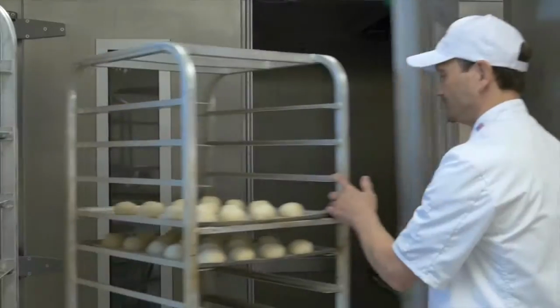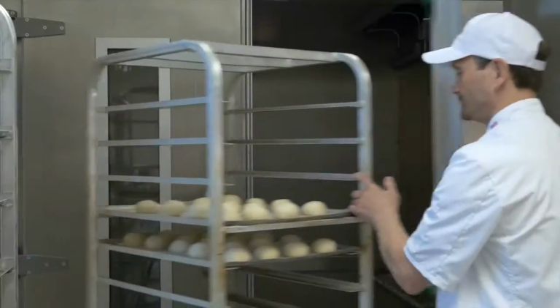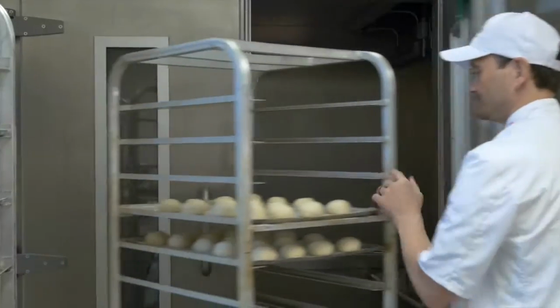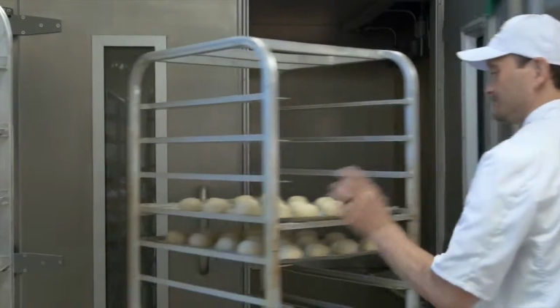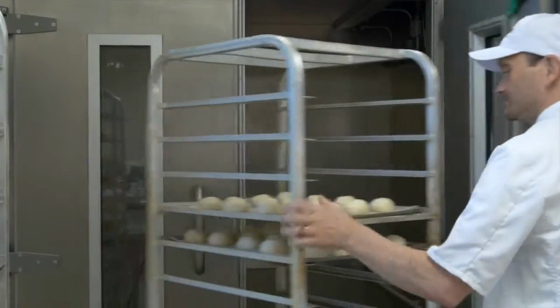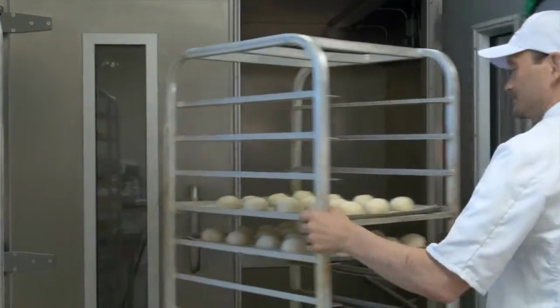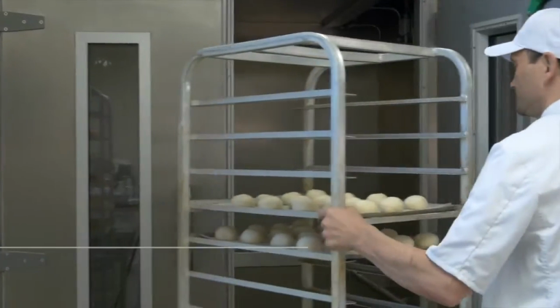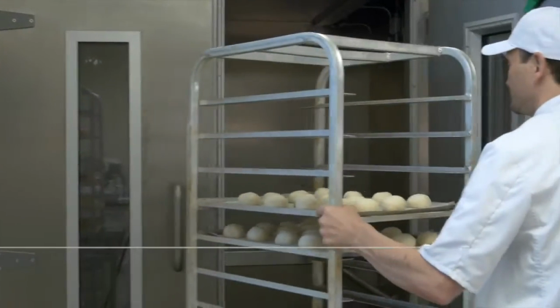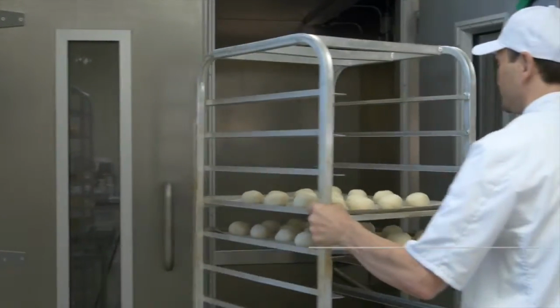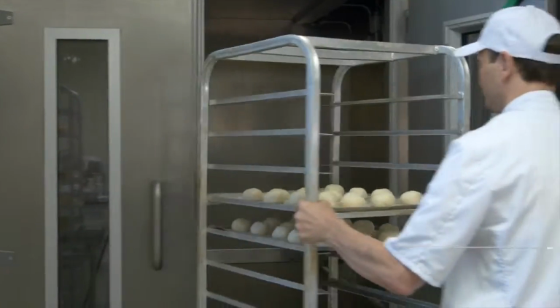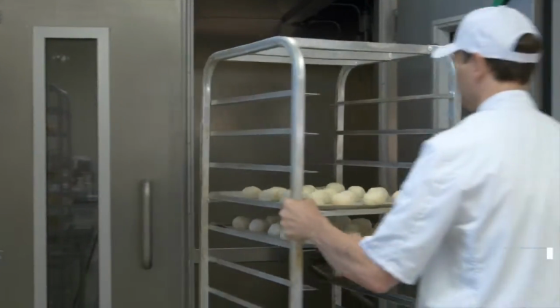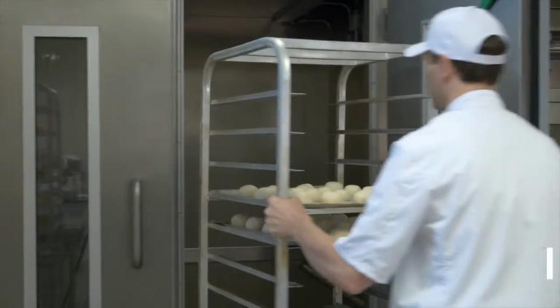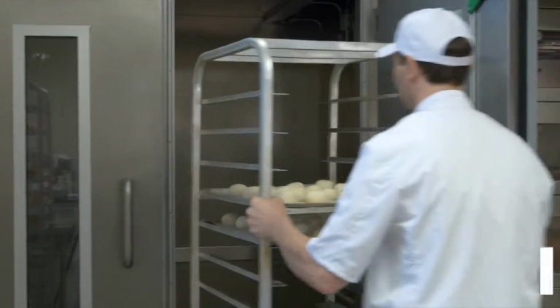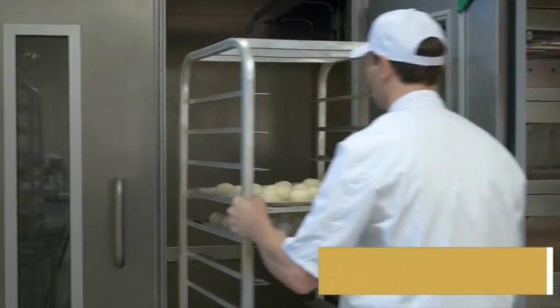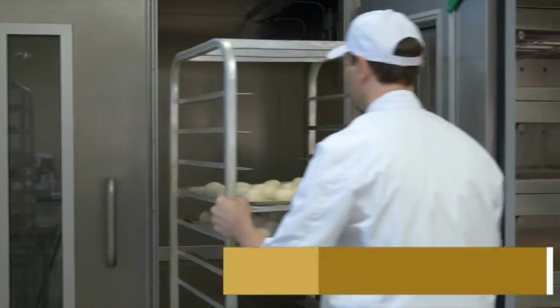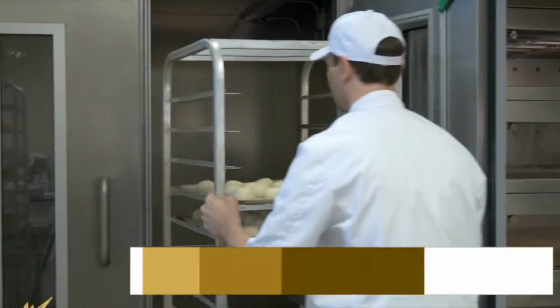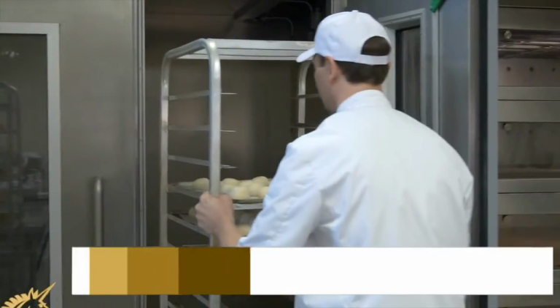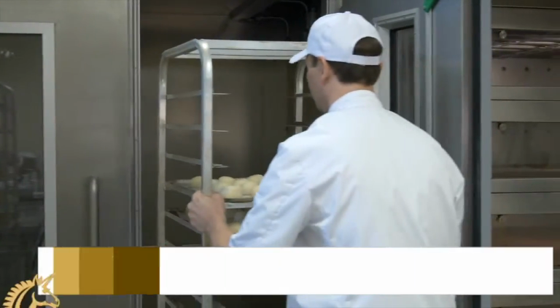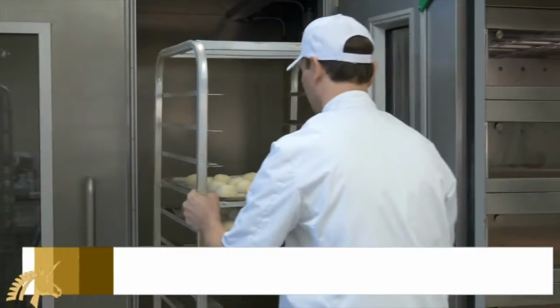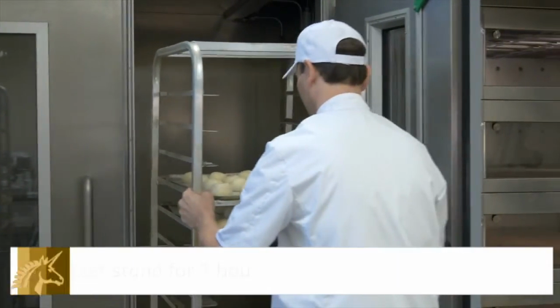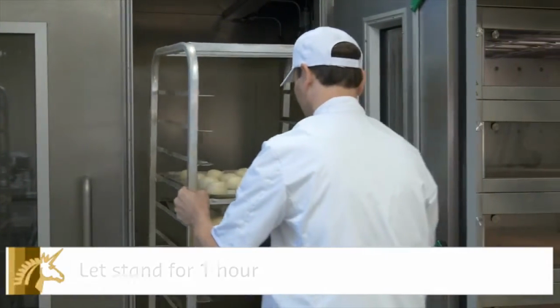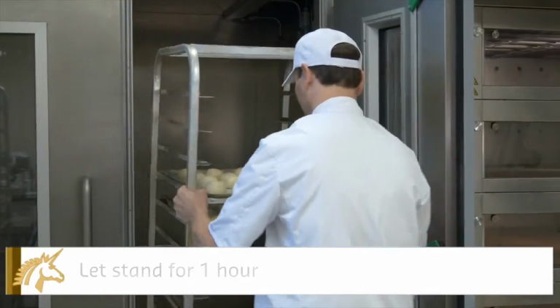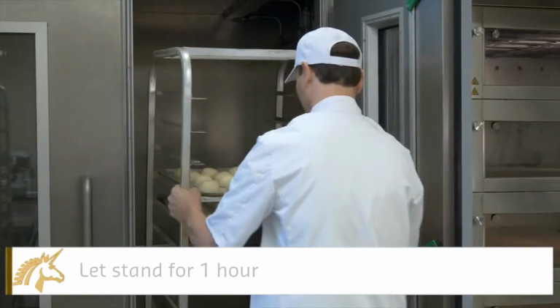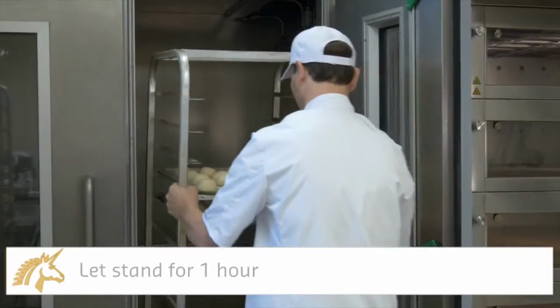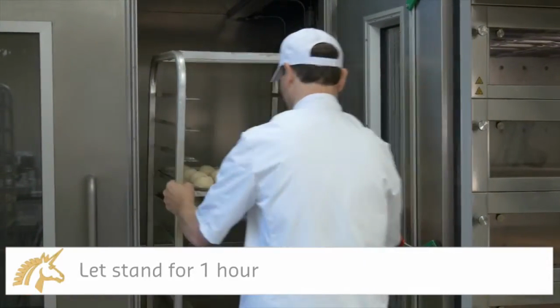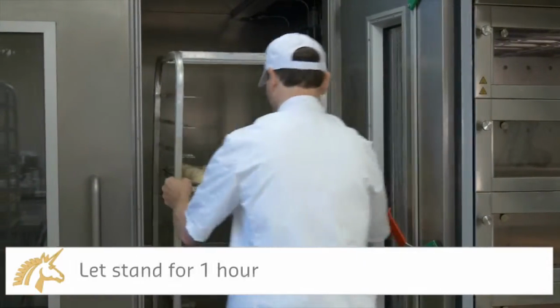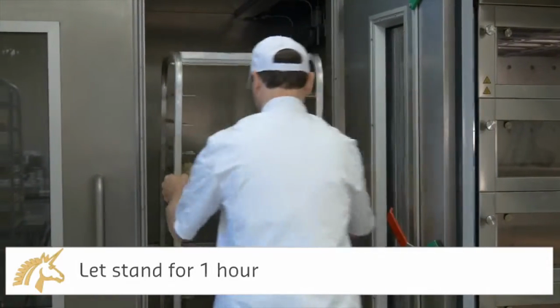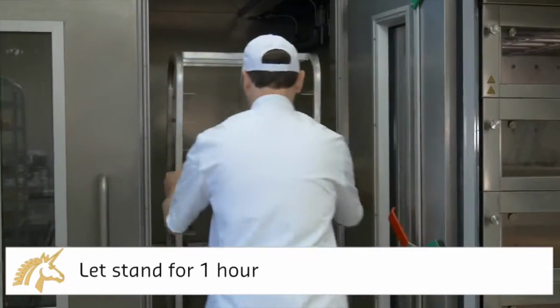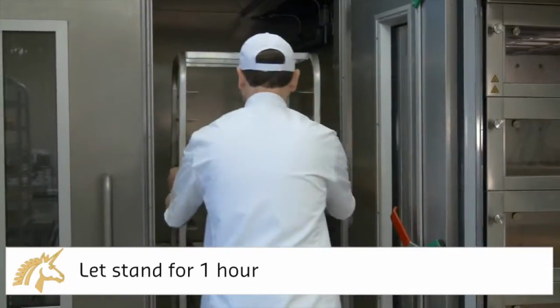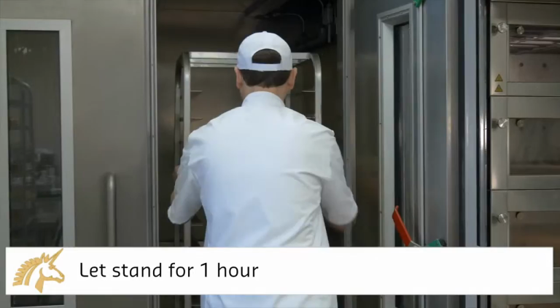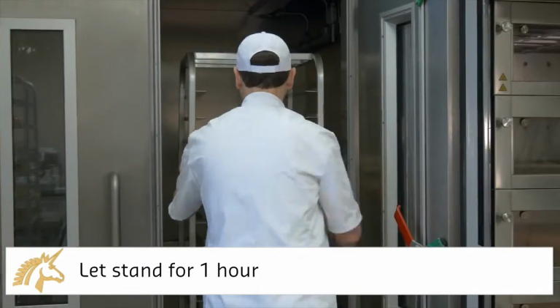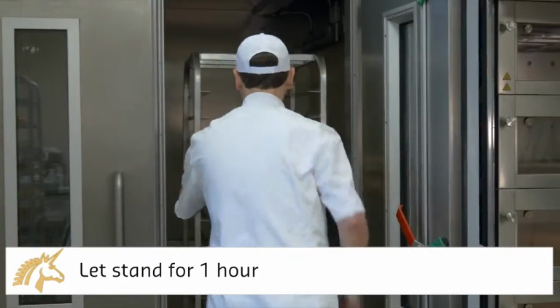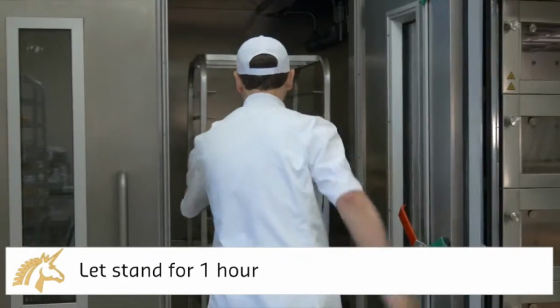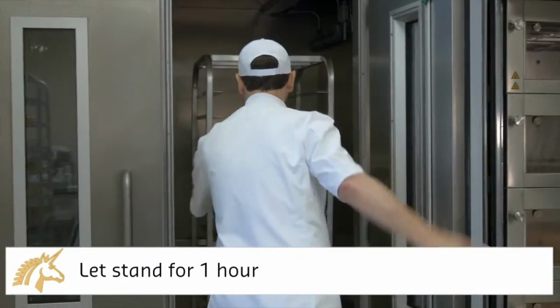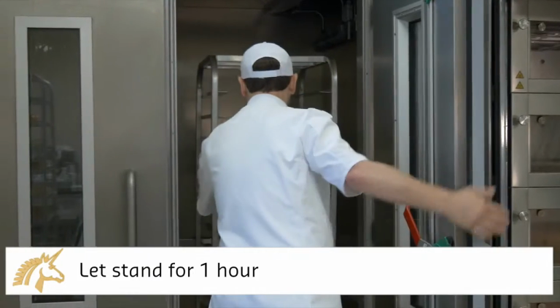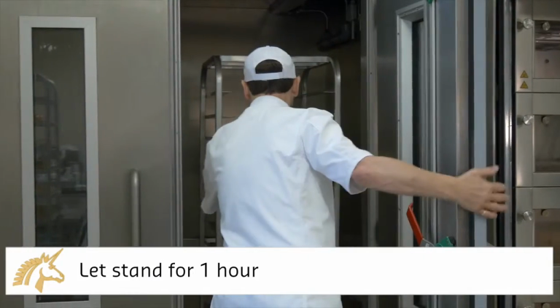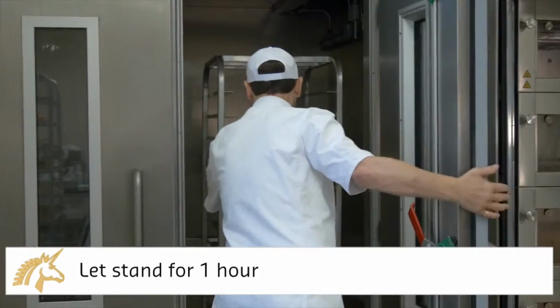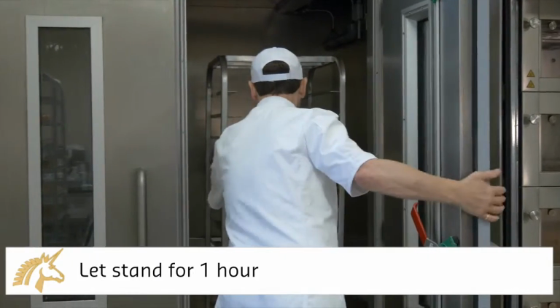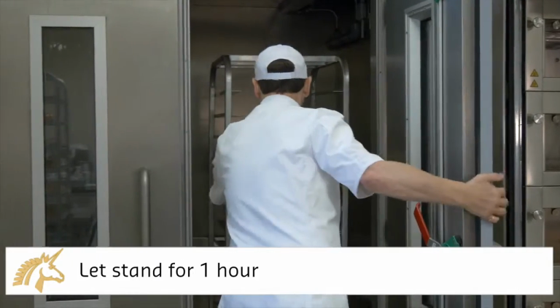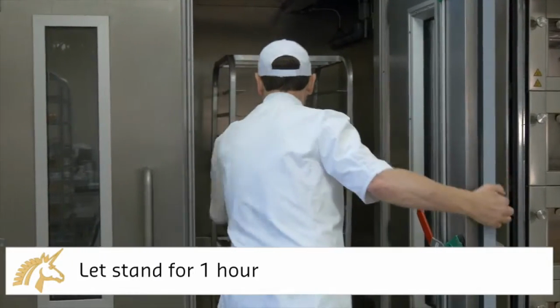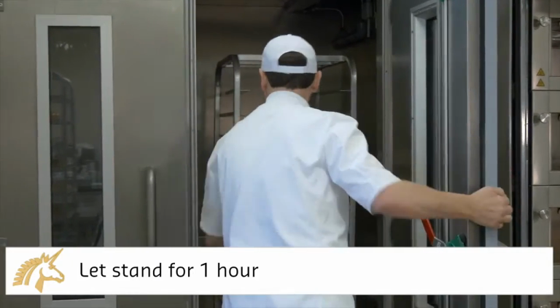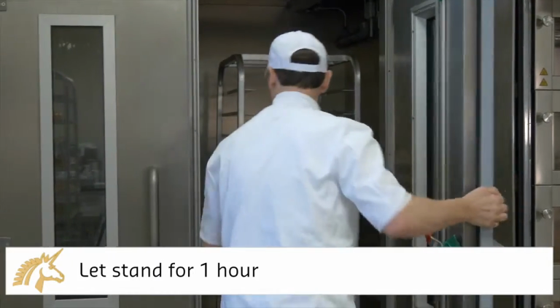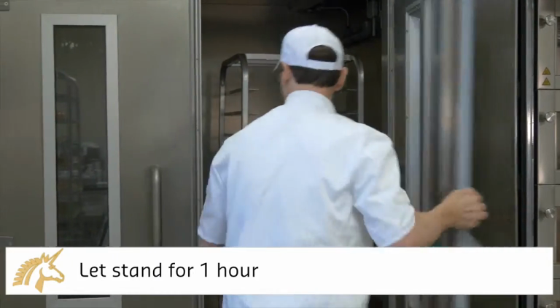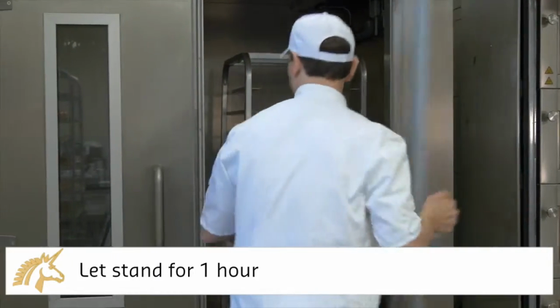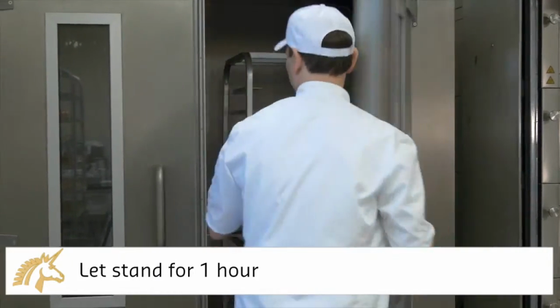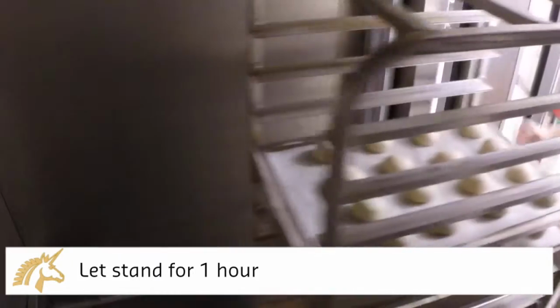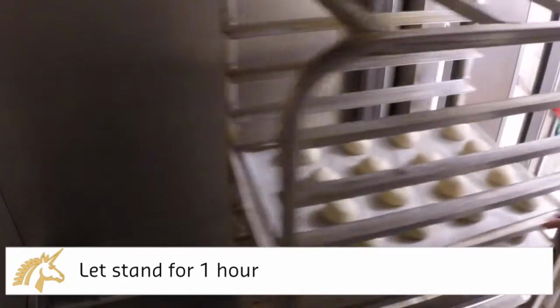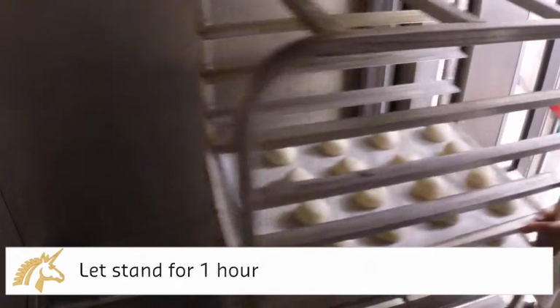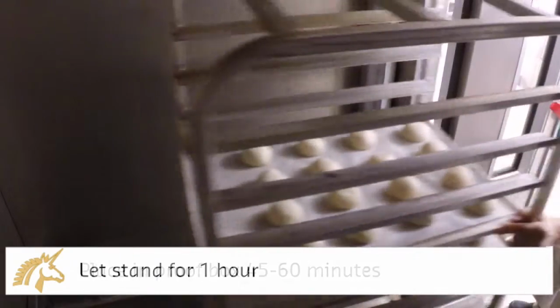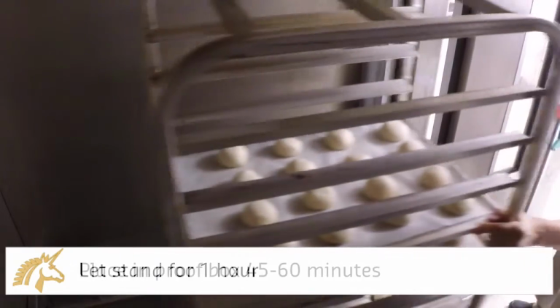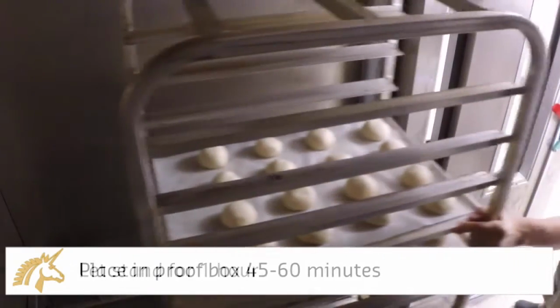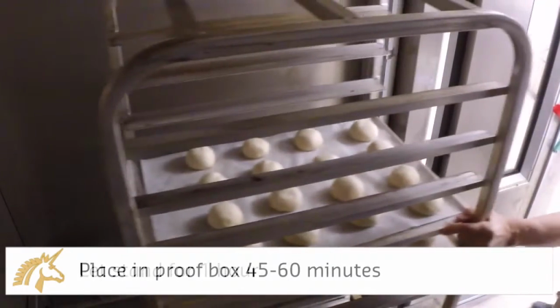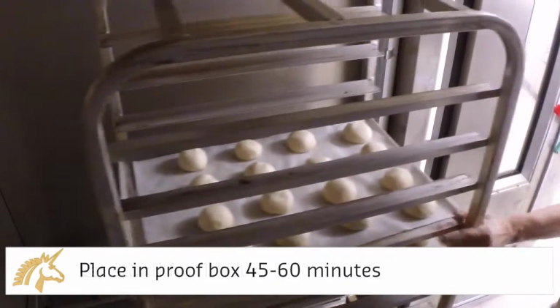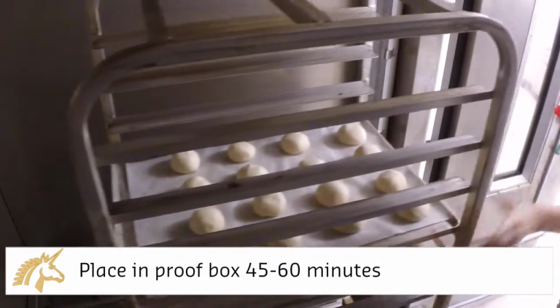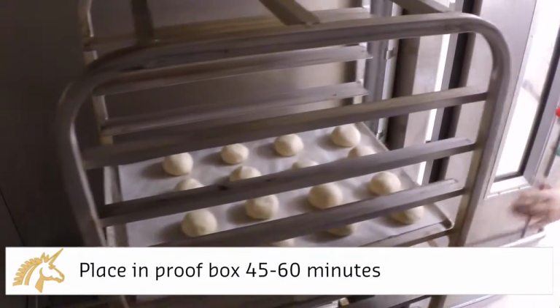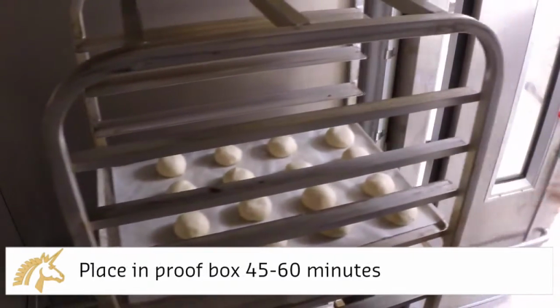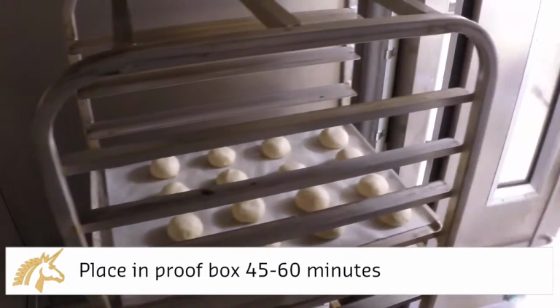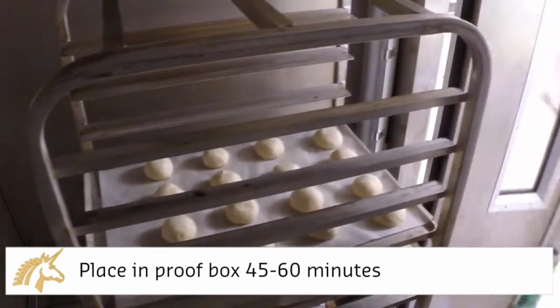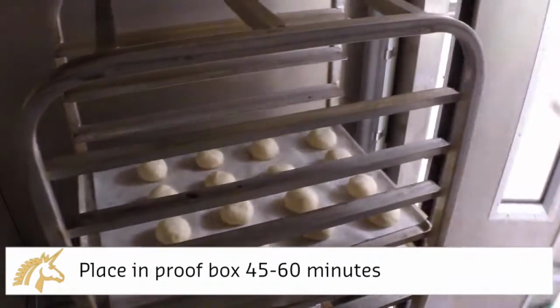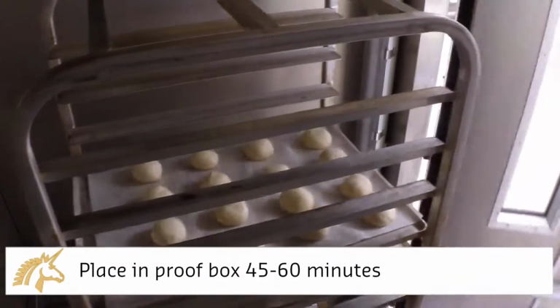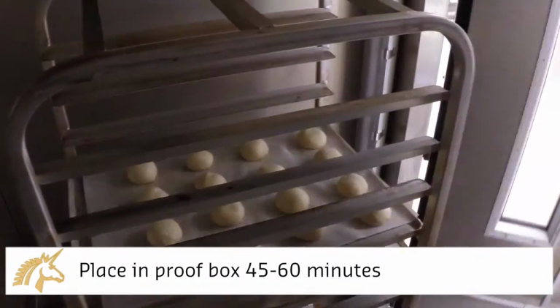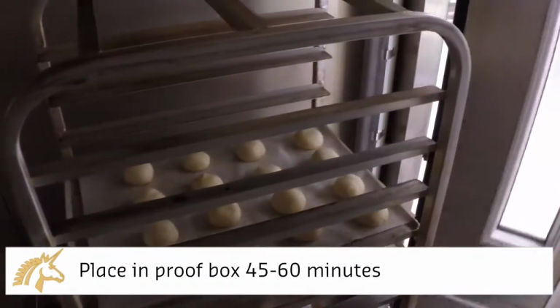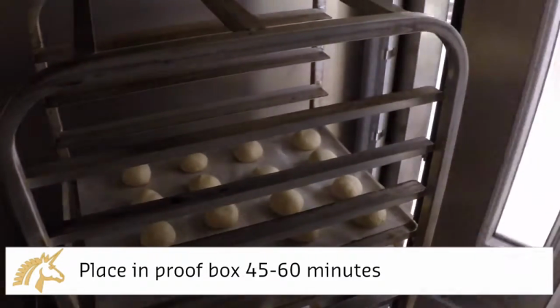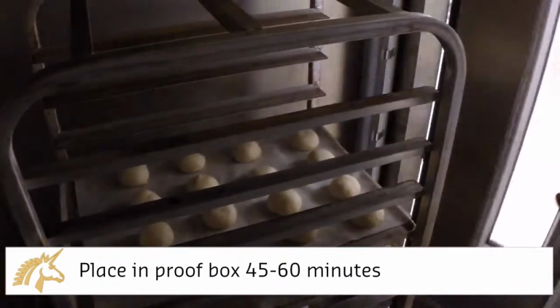The next morning, pull the rack from the retarder and let it stand for one hour. Next, proof the dough for another 45 to 60 minutes.